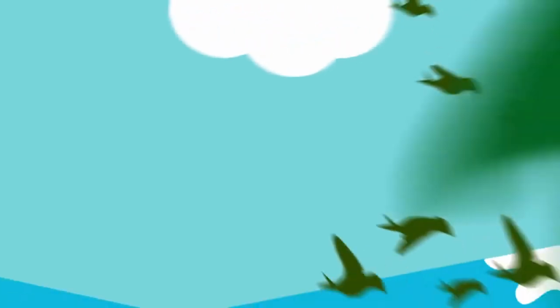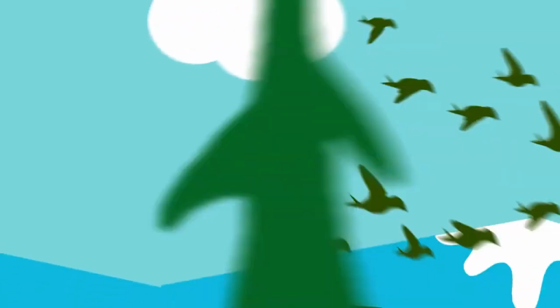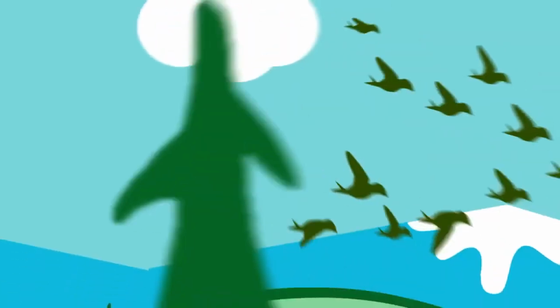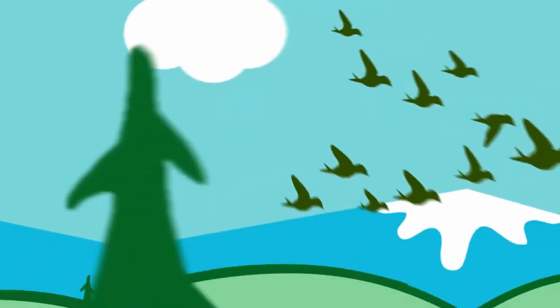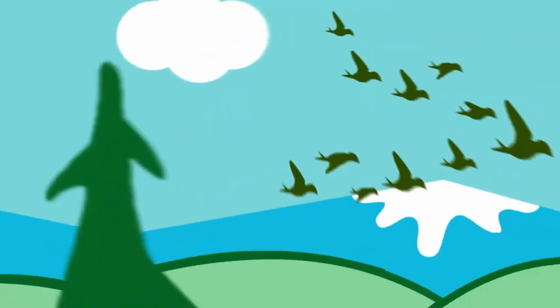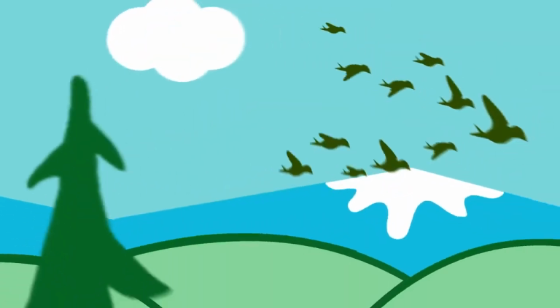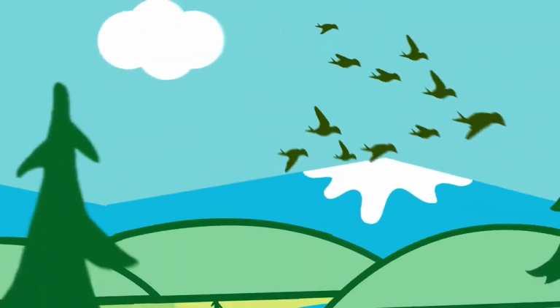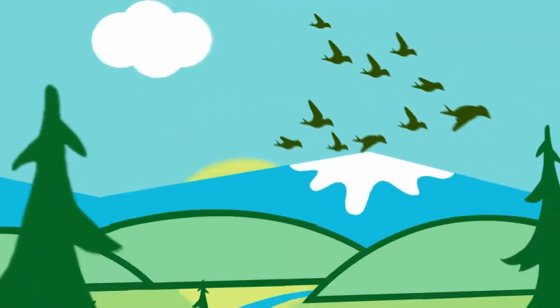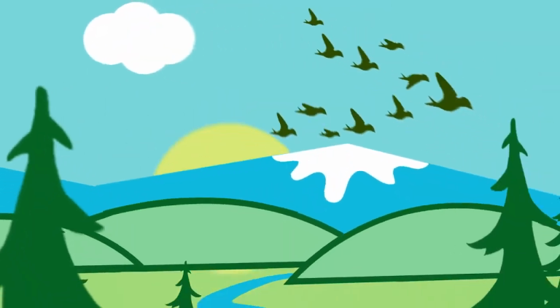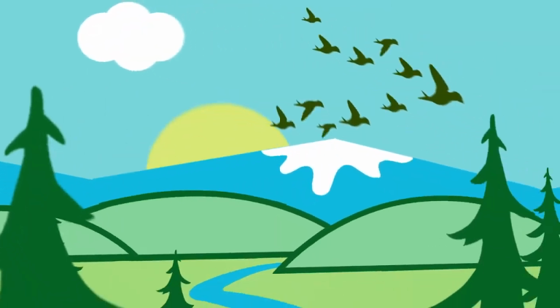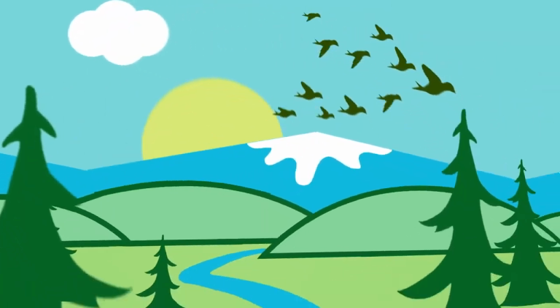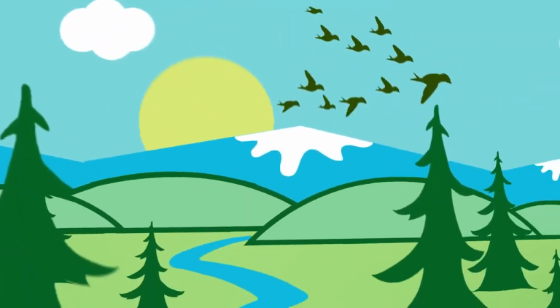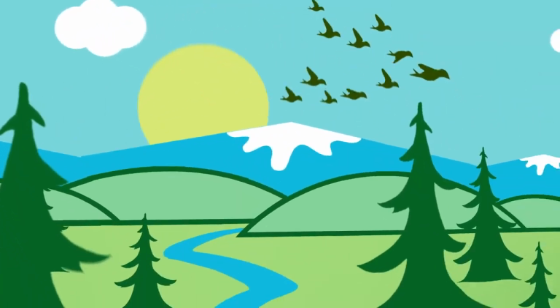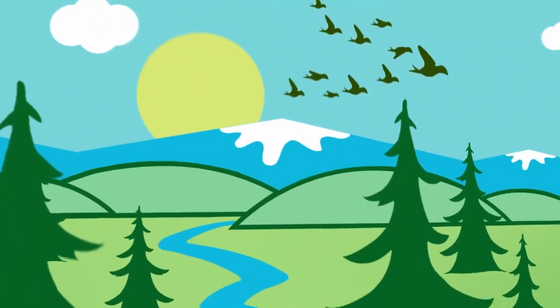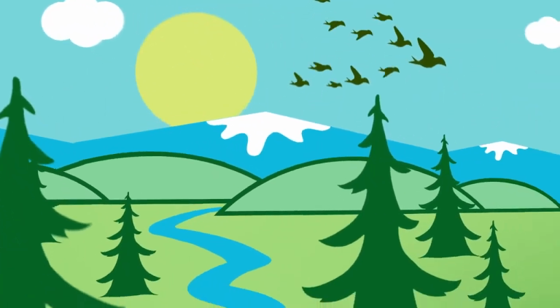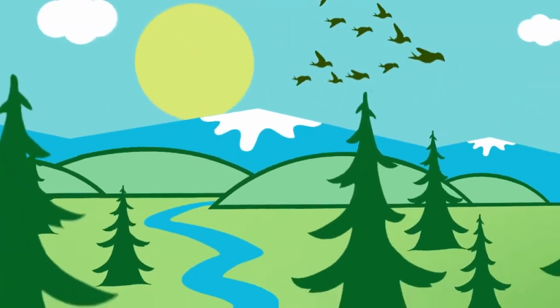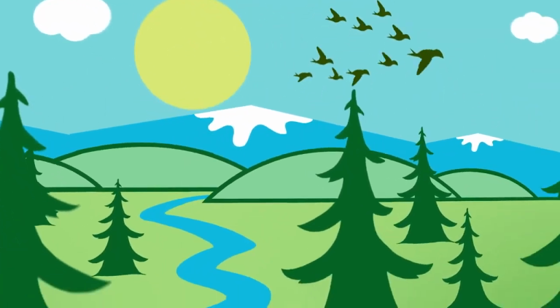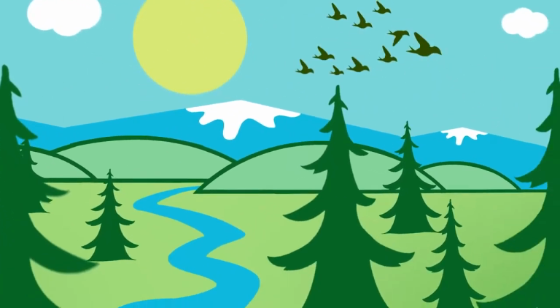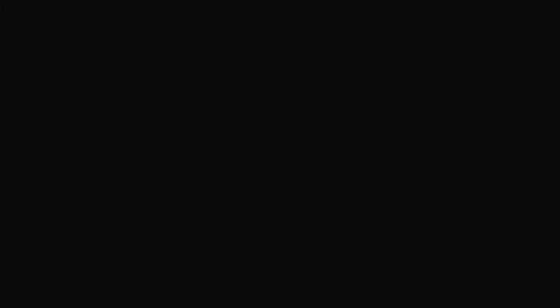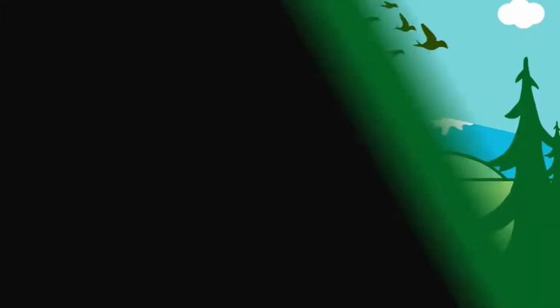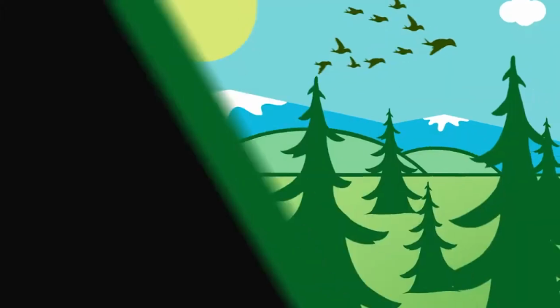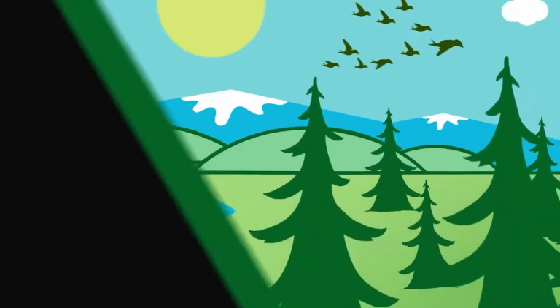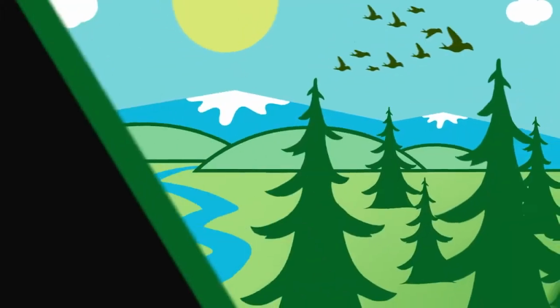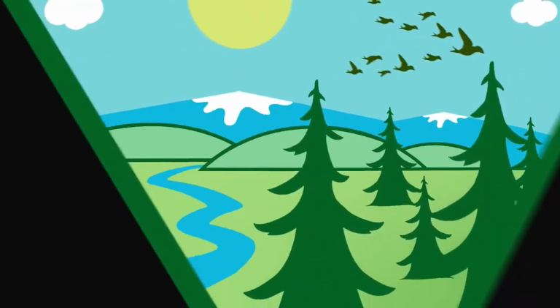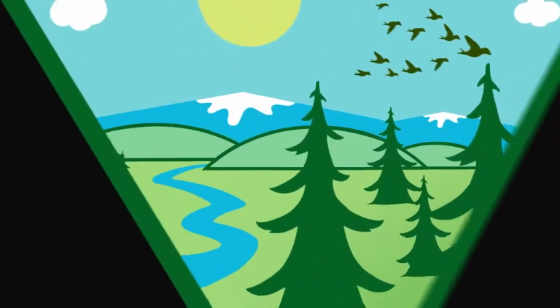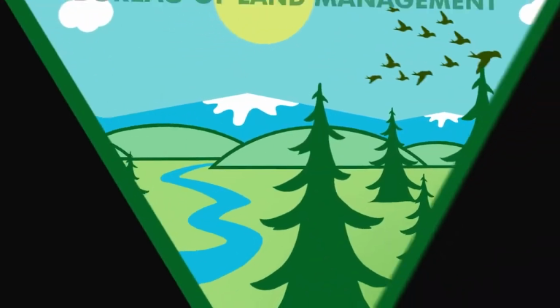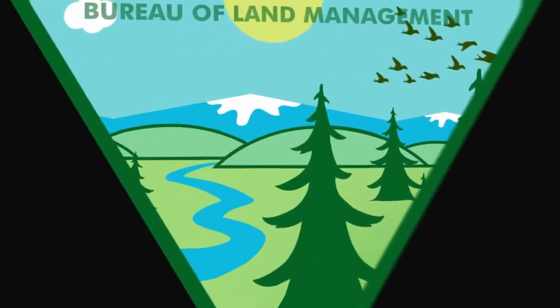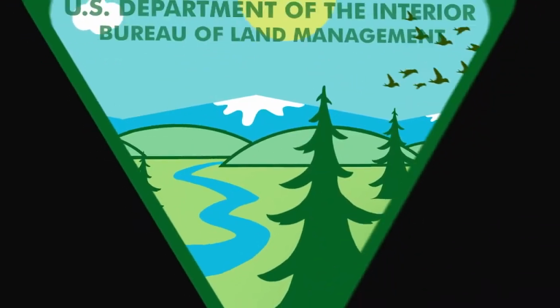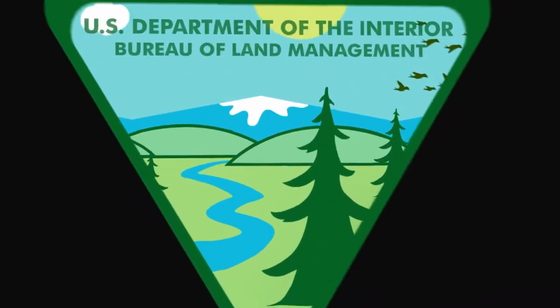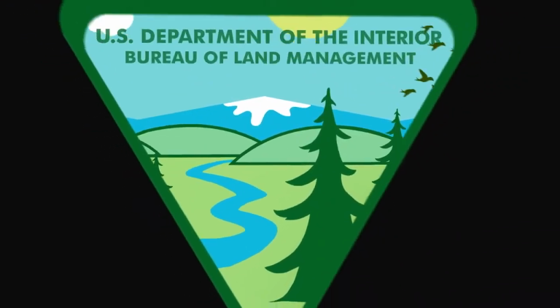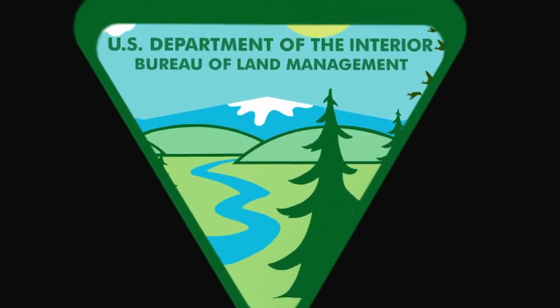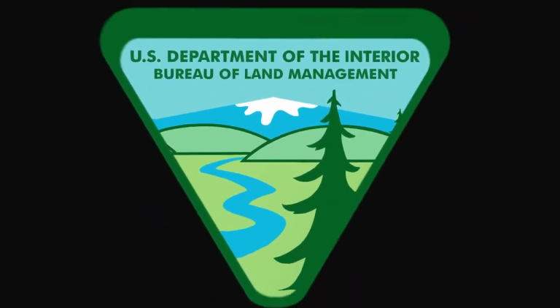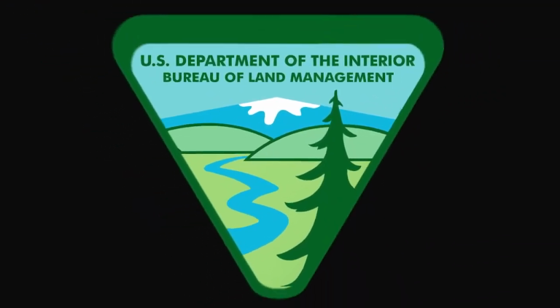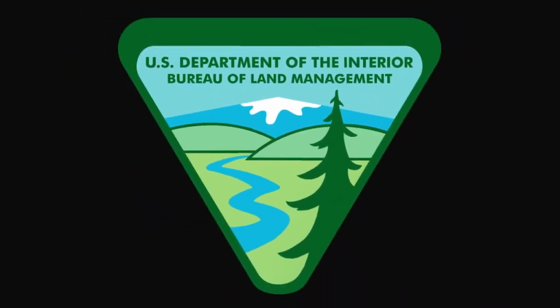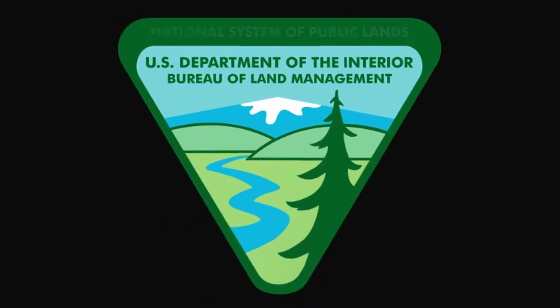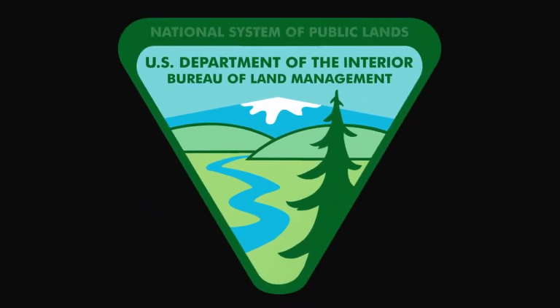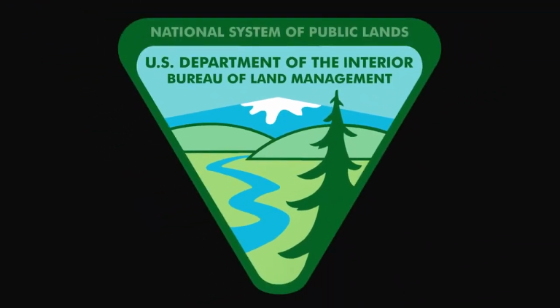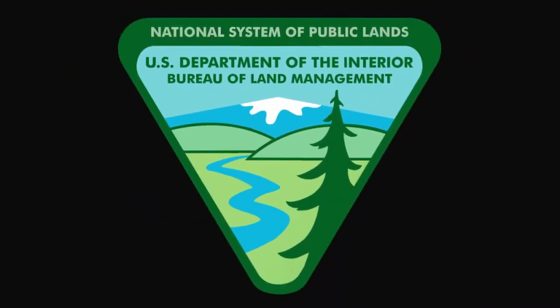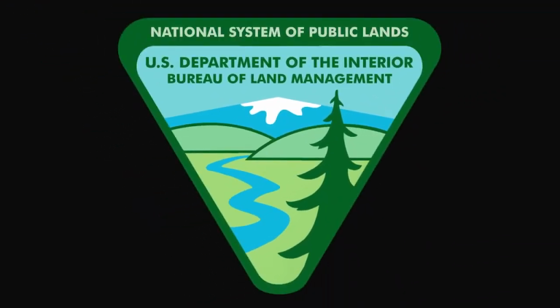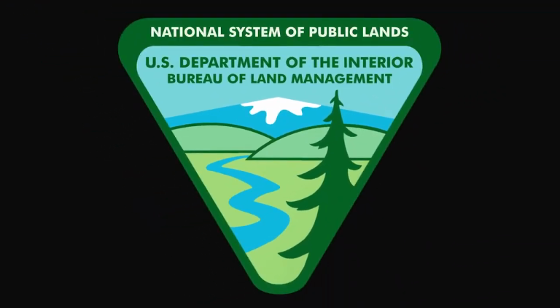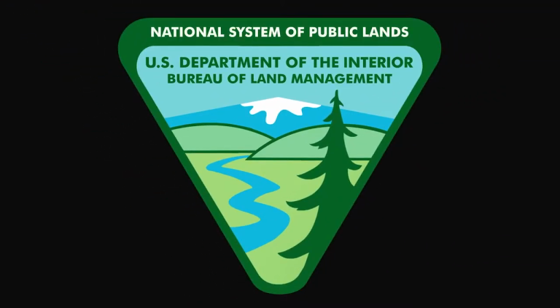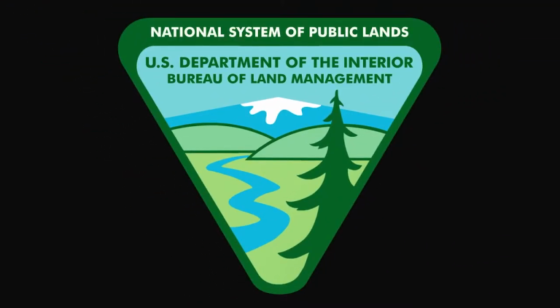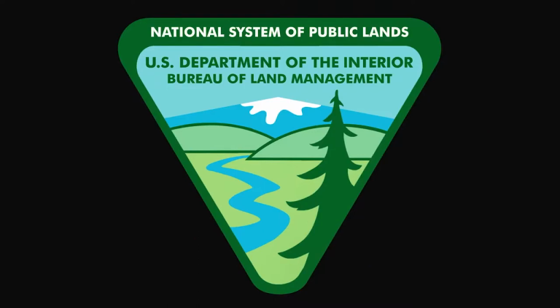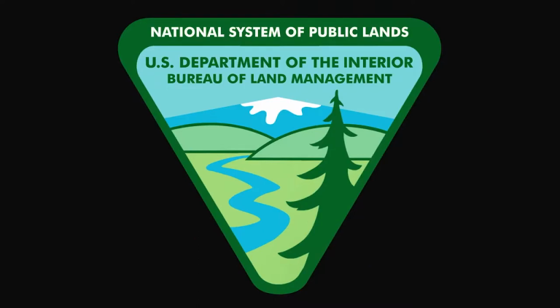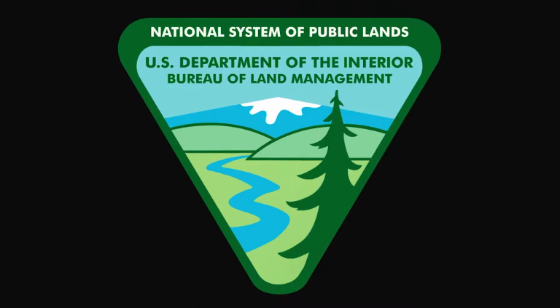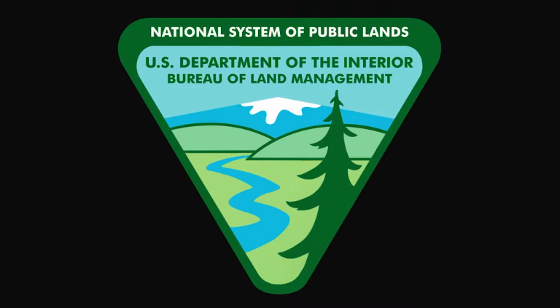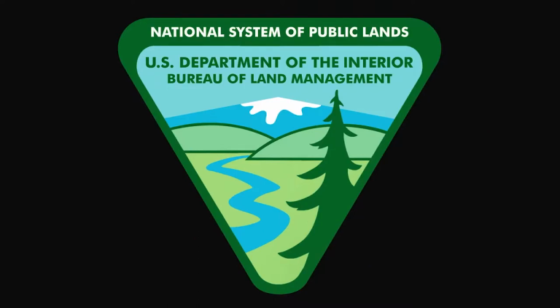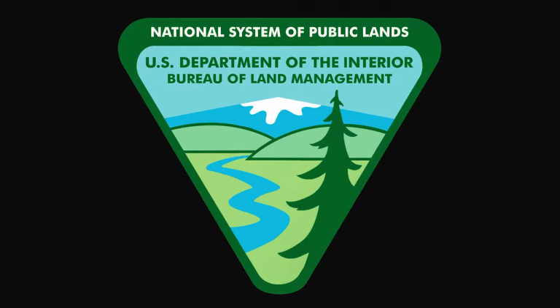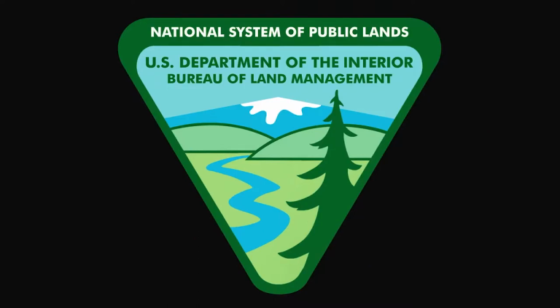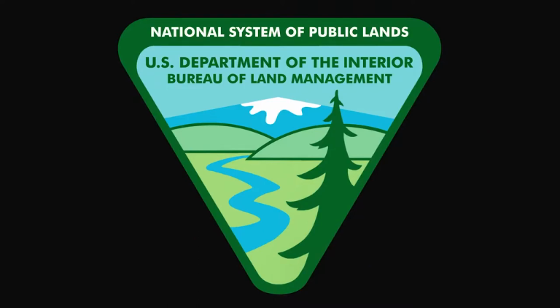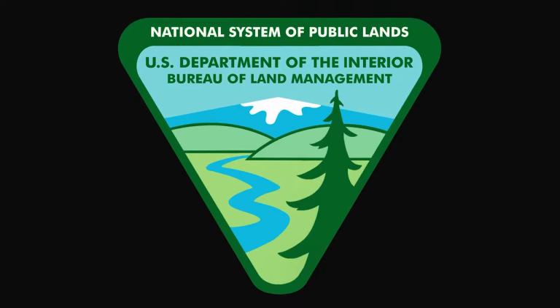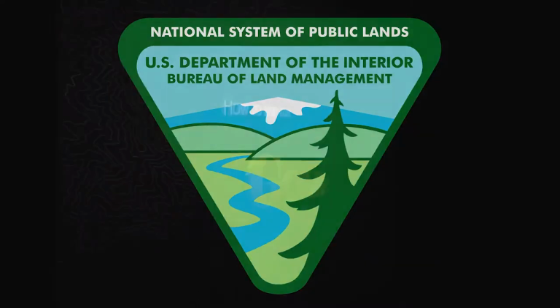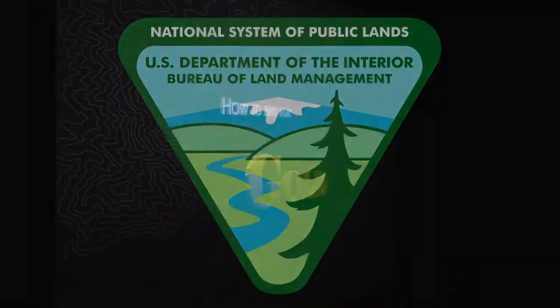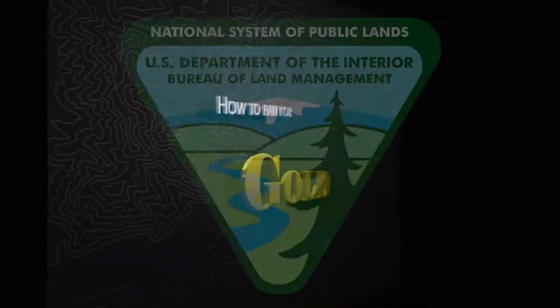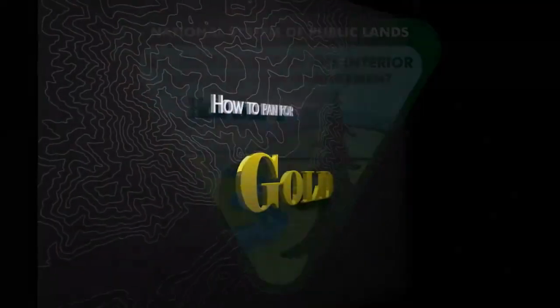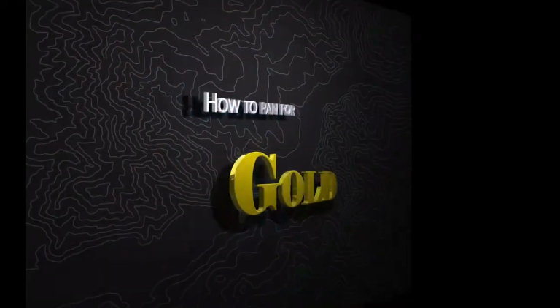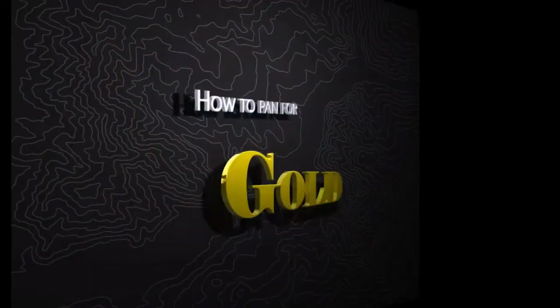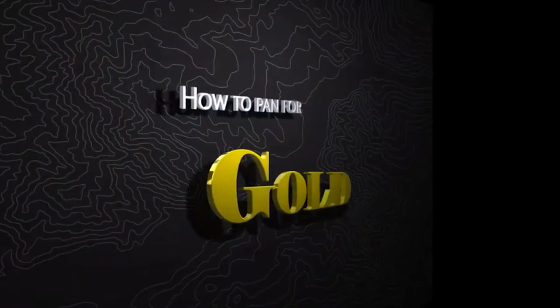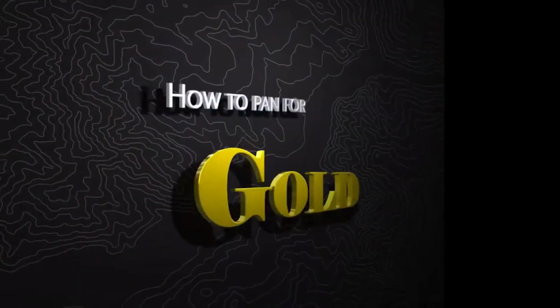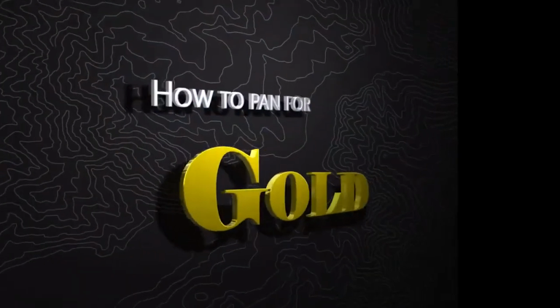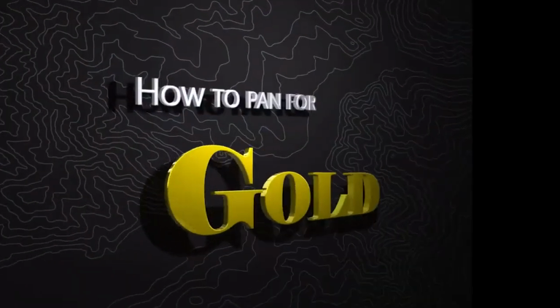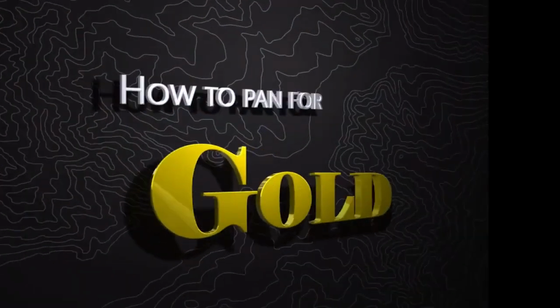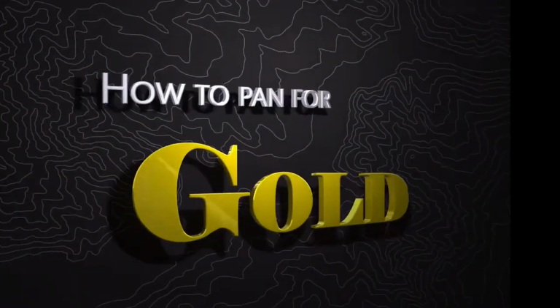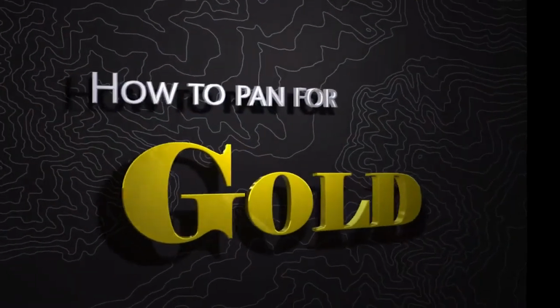U.S. Department of the Interior. Bureau of Land Management. National System of Public Lands. How to pan for gold.